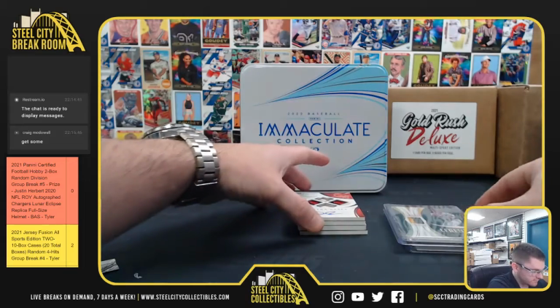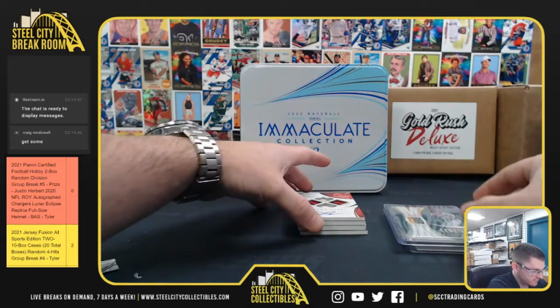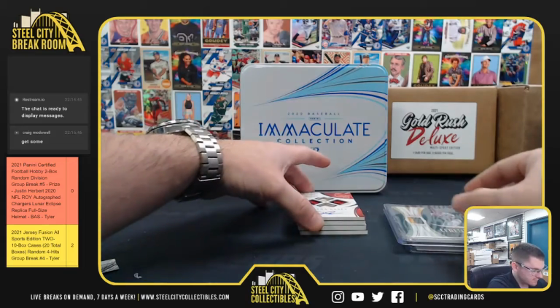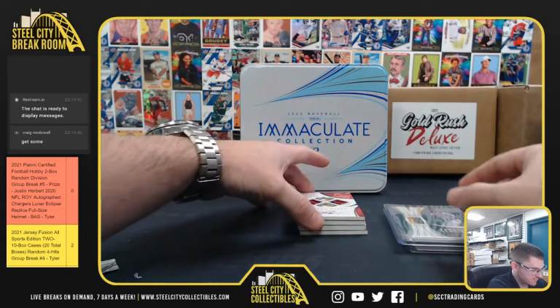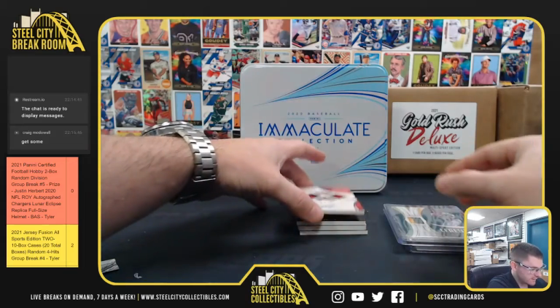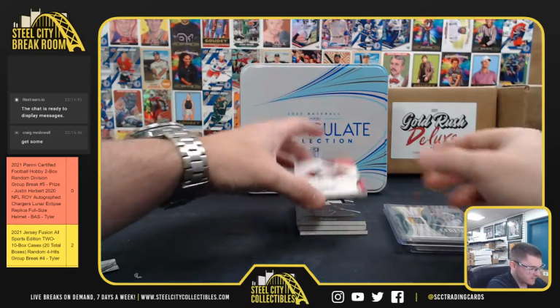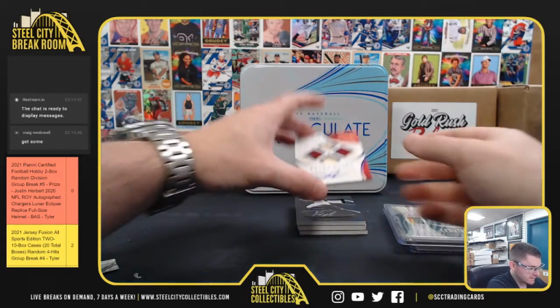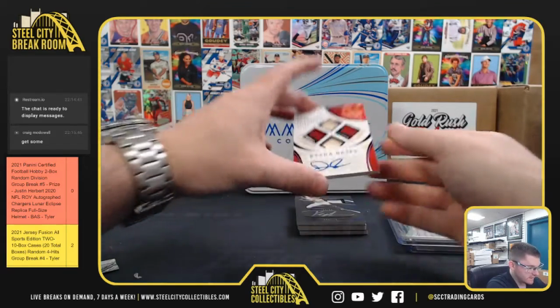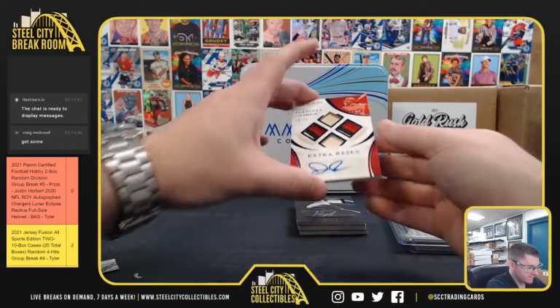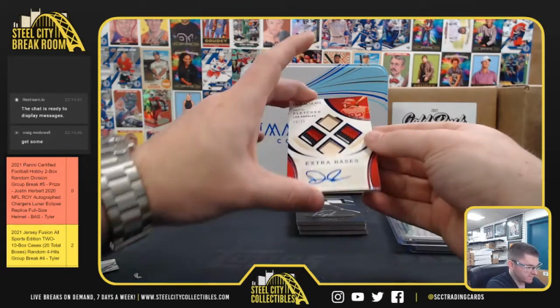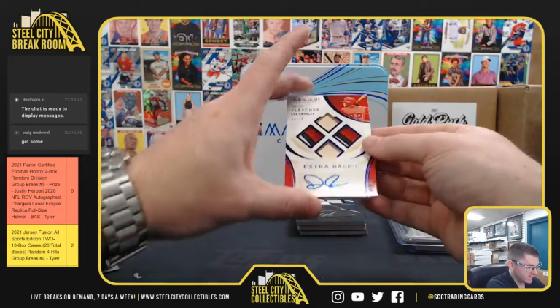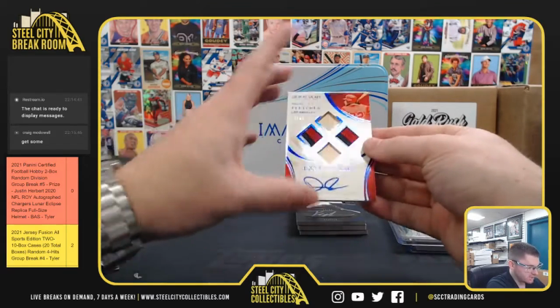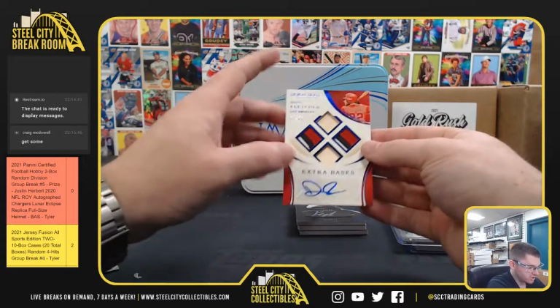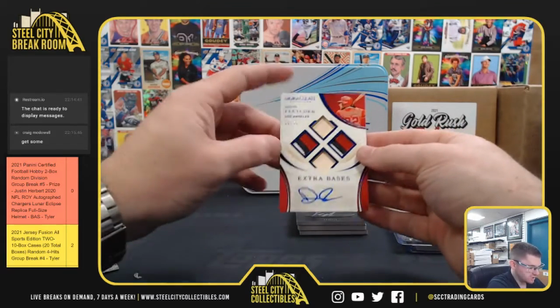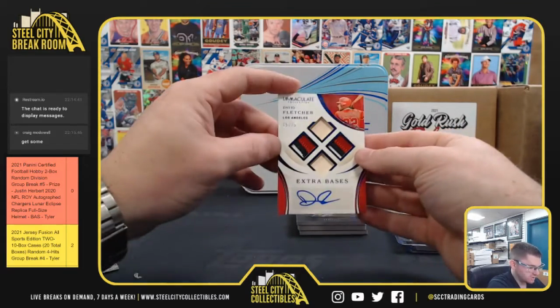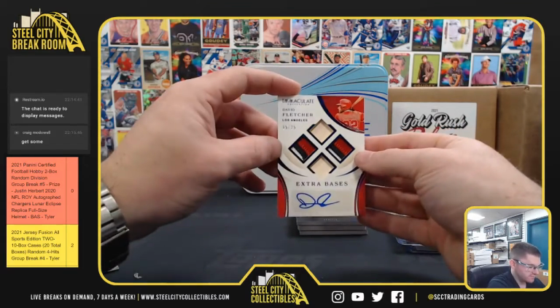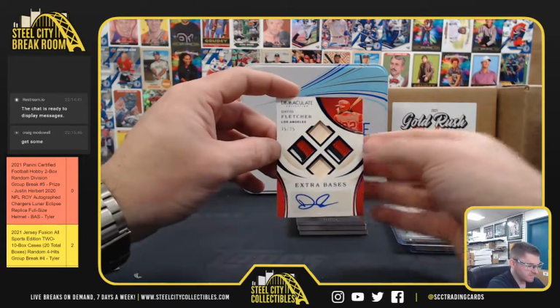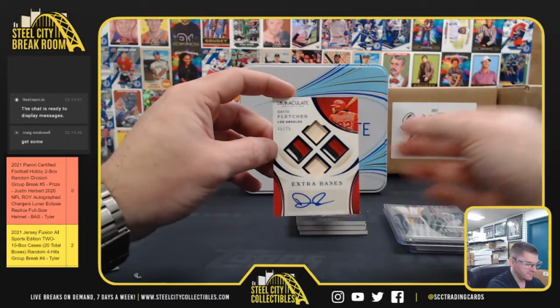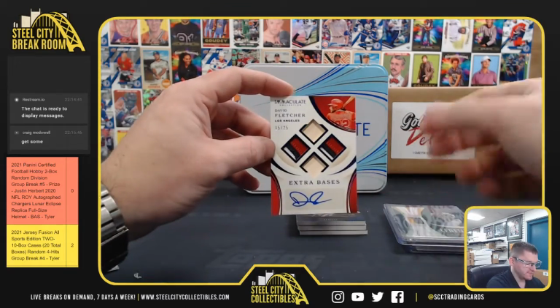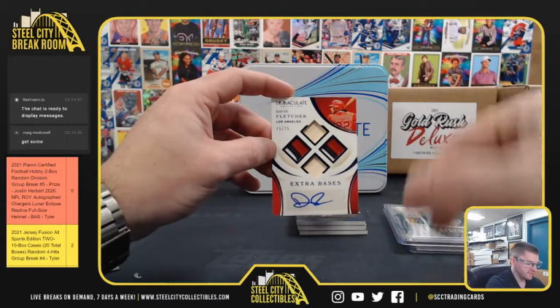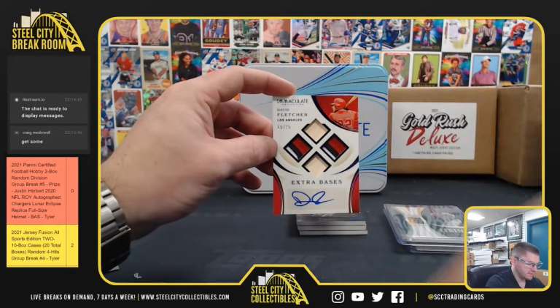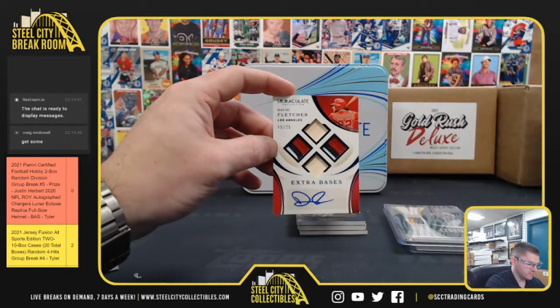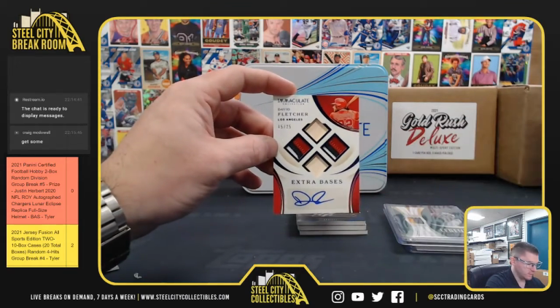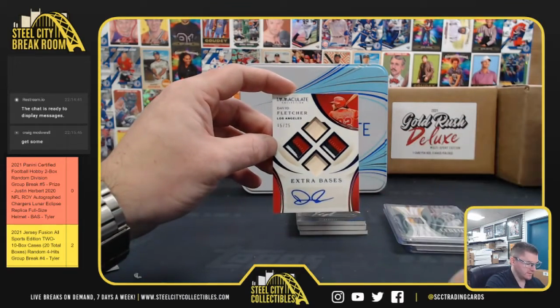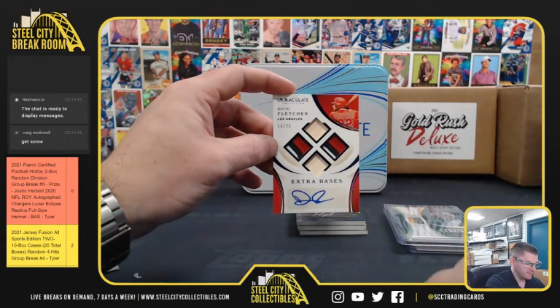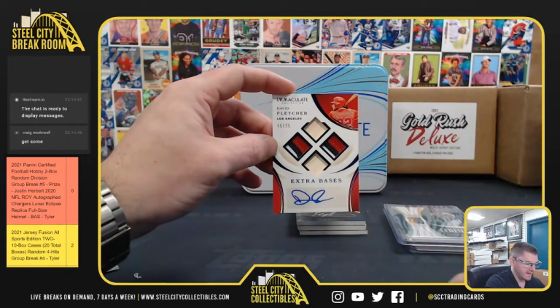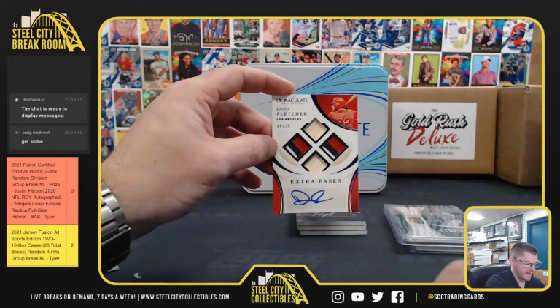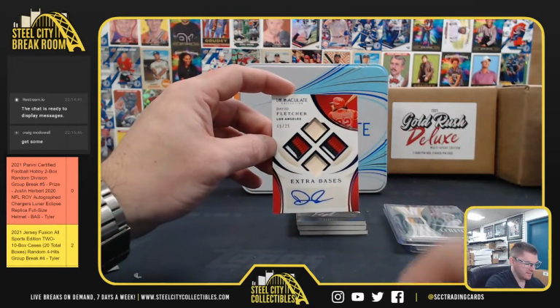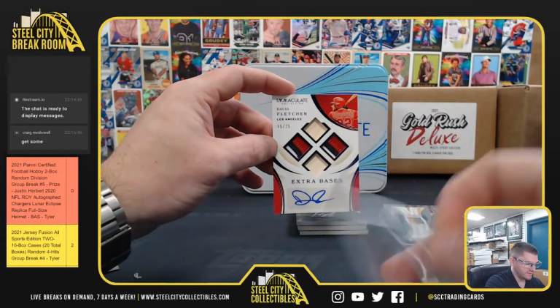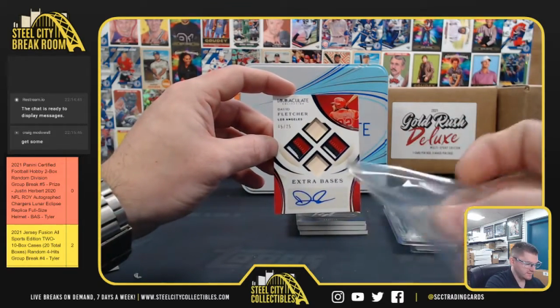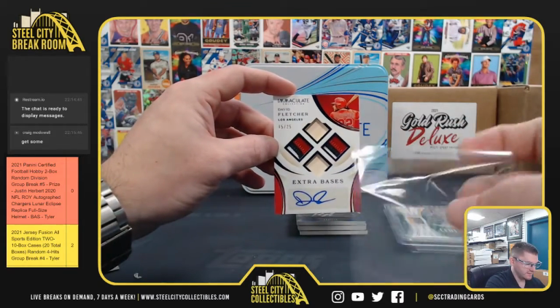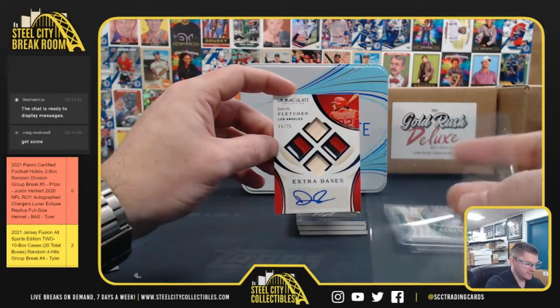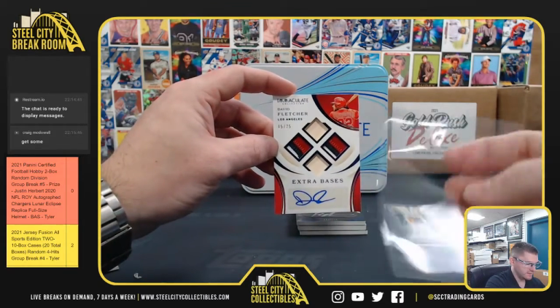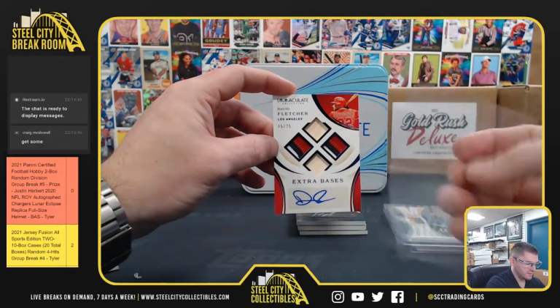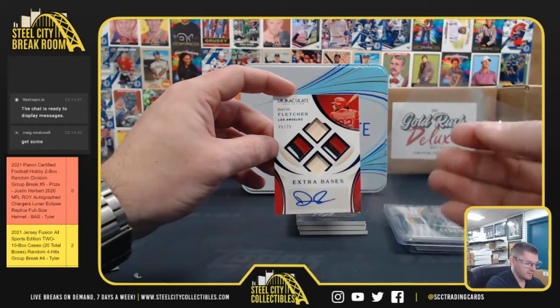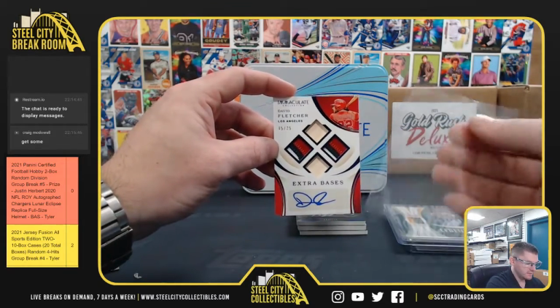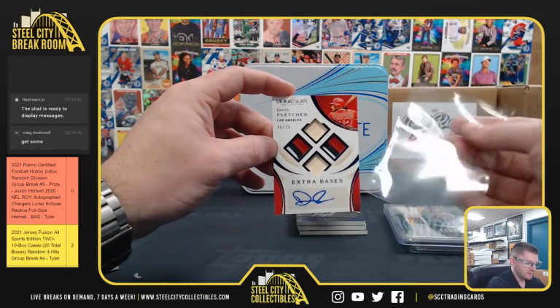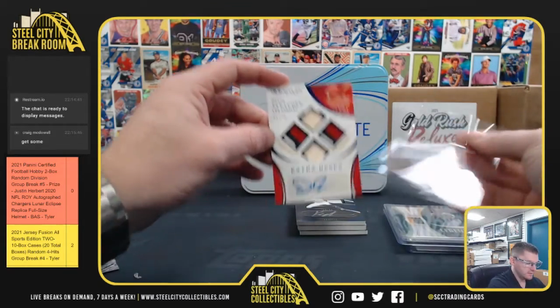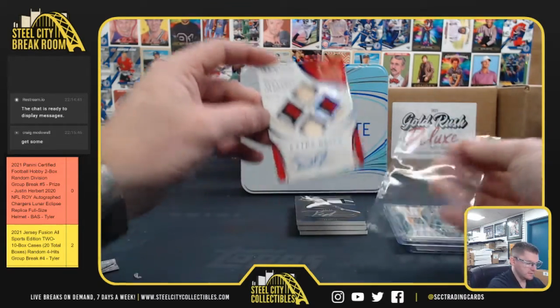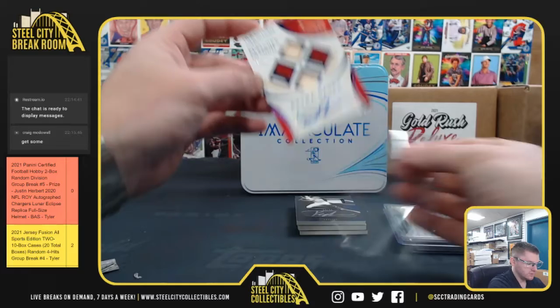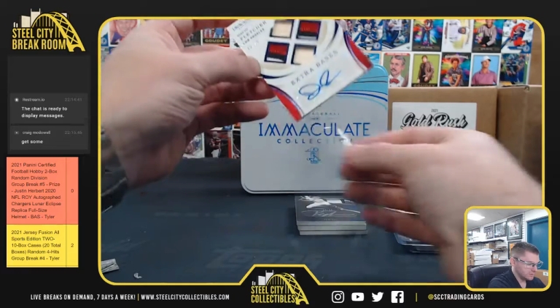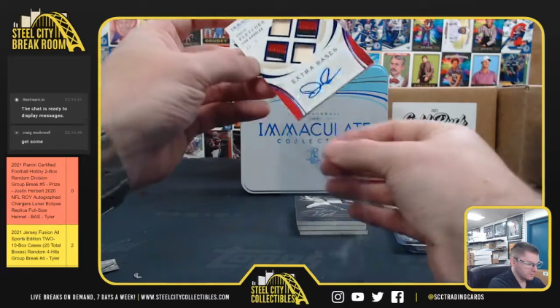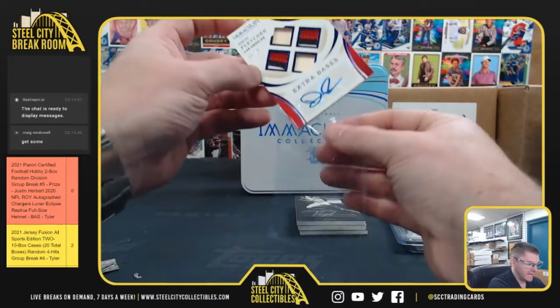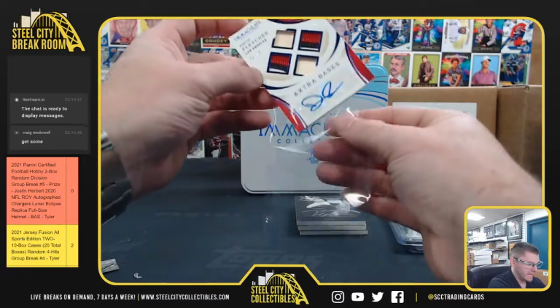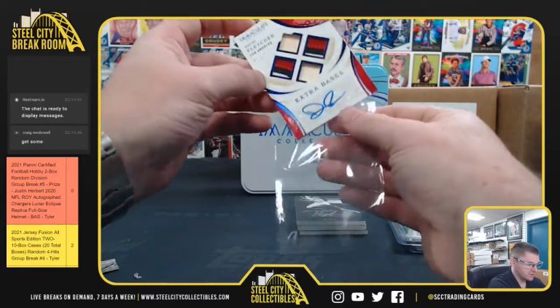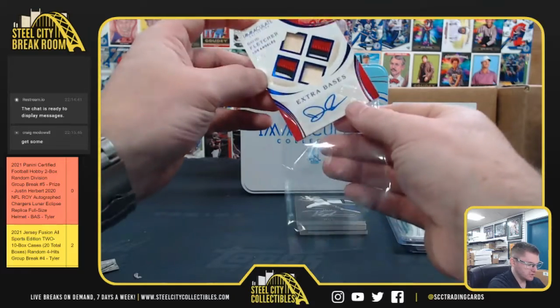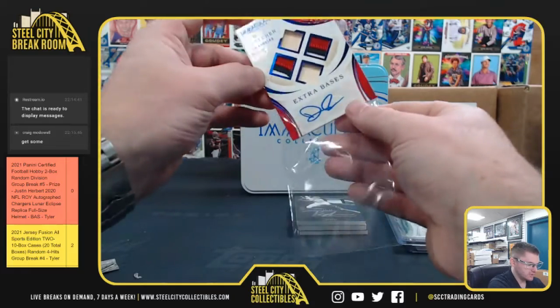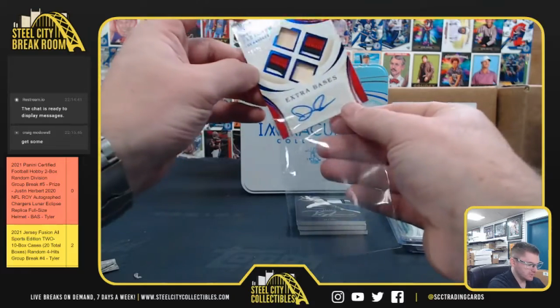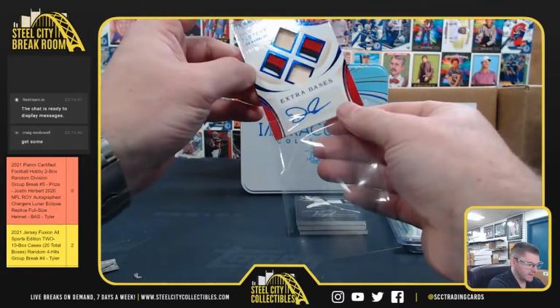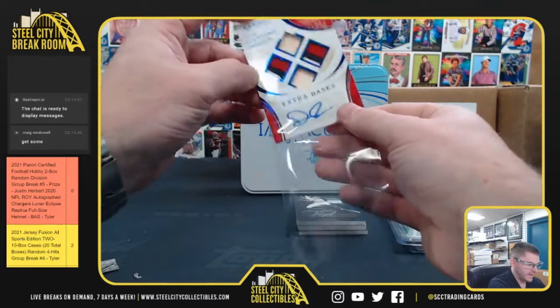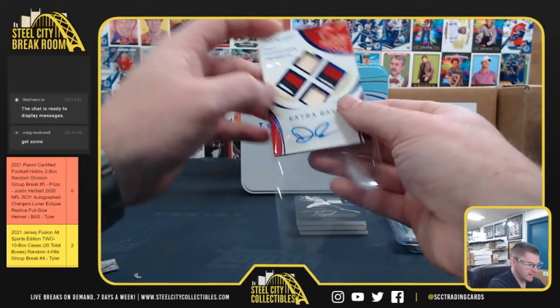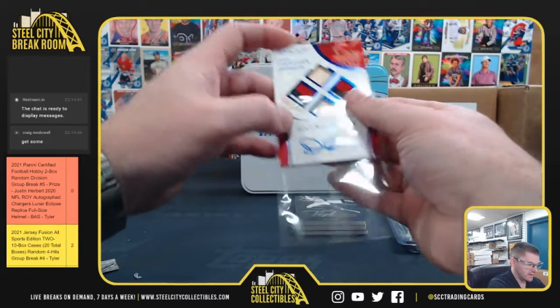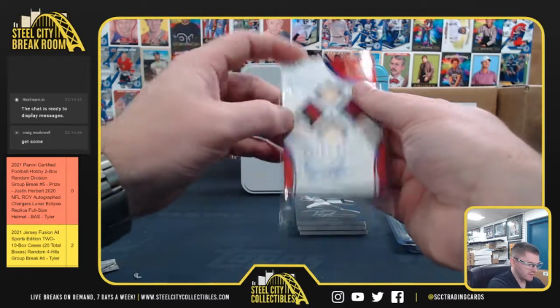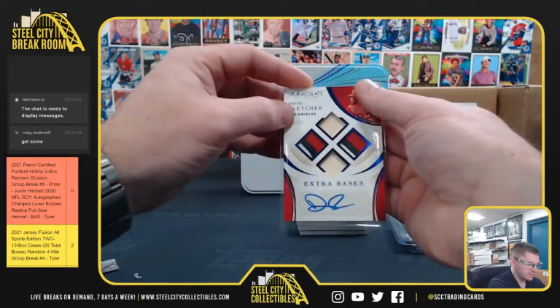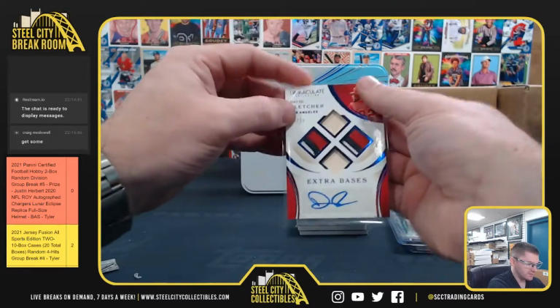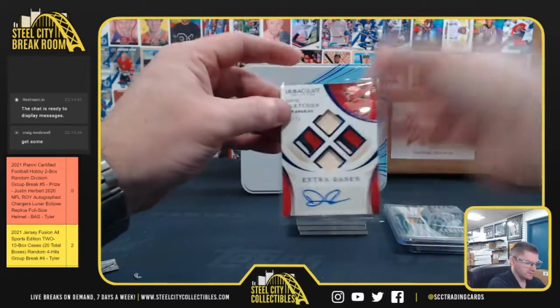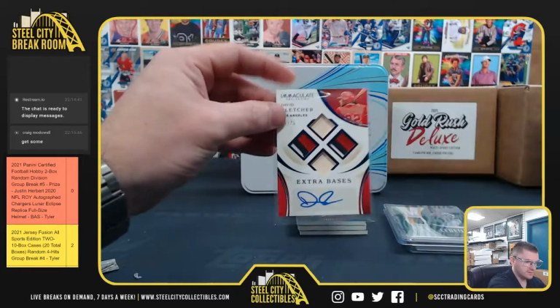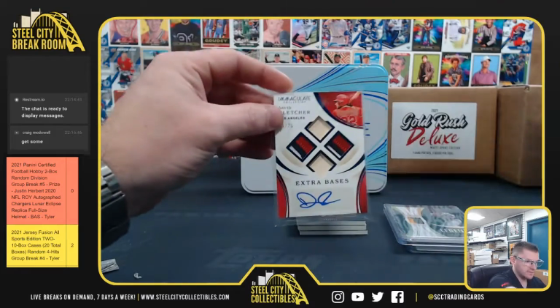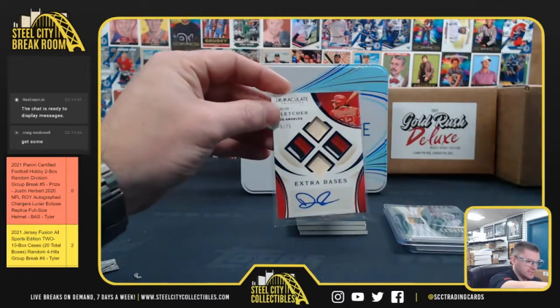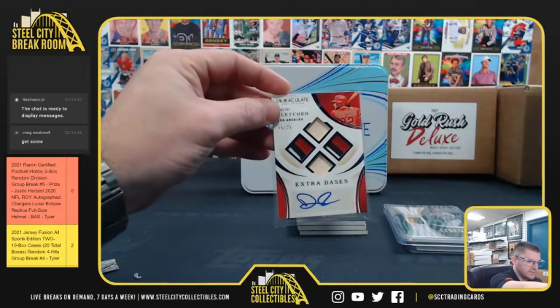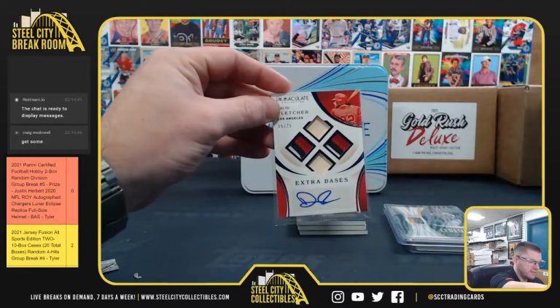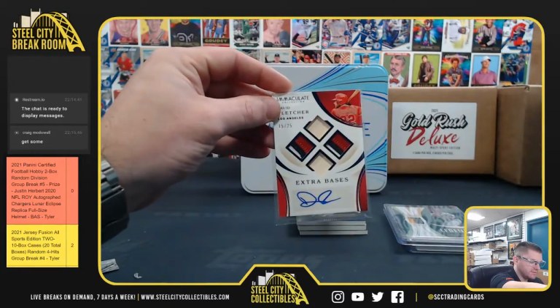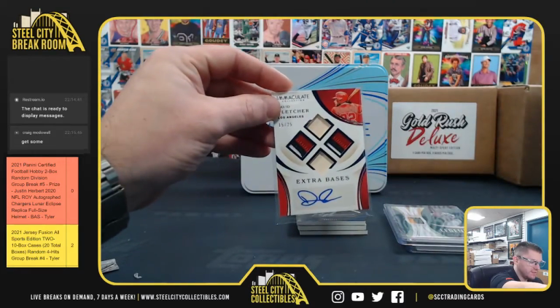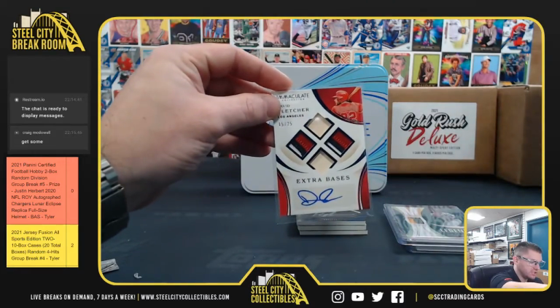David Fletcher, 15 out of 25. Dual patch, dual bat, auto. David Fletcher.